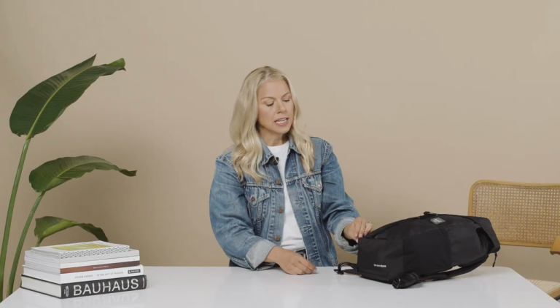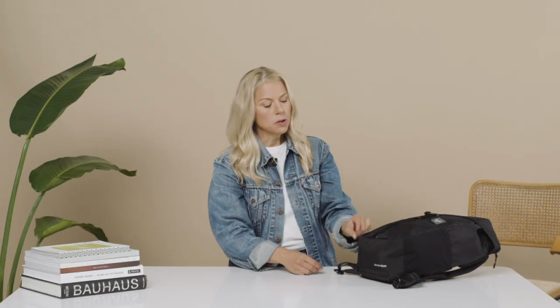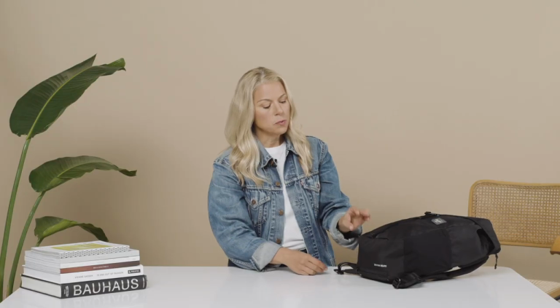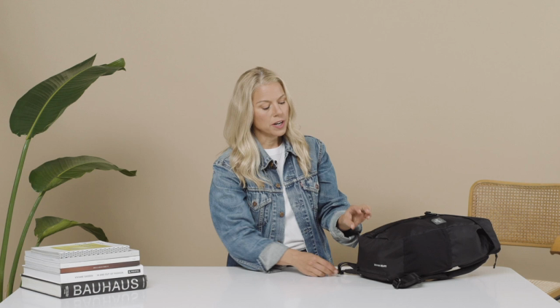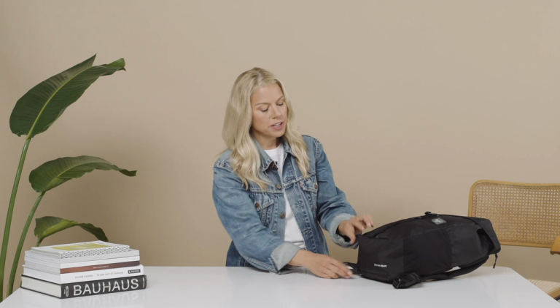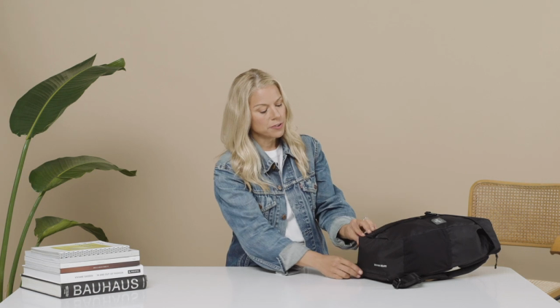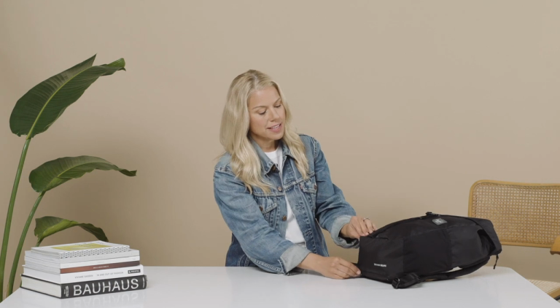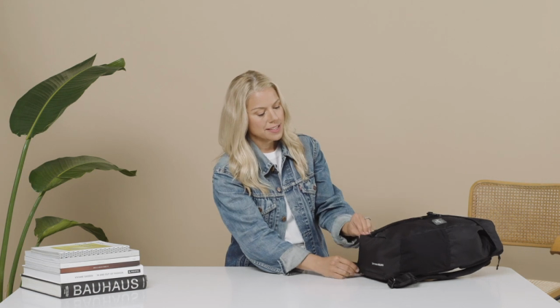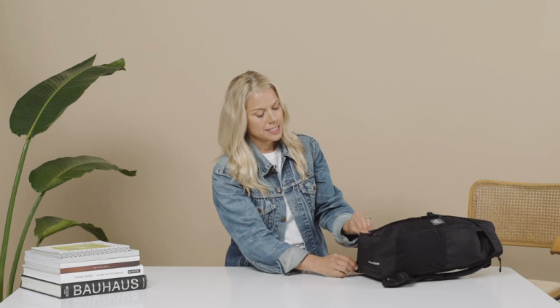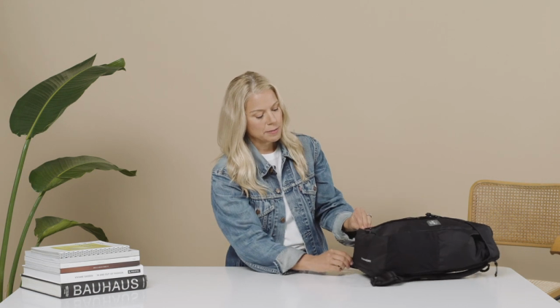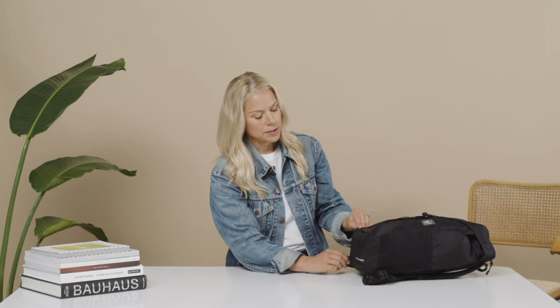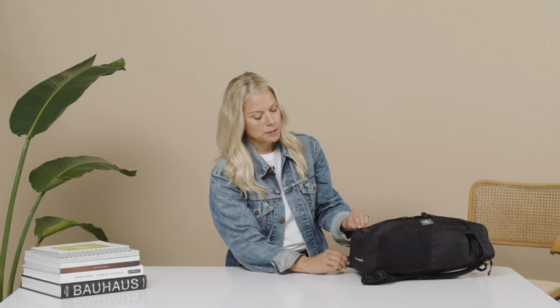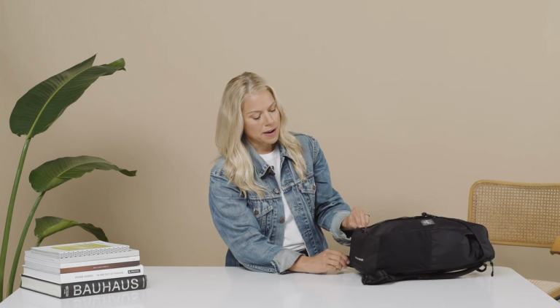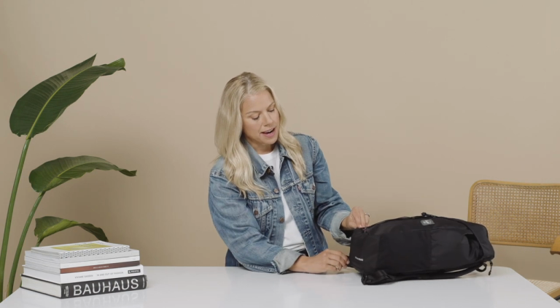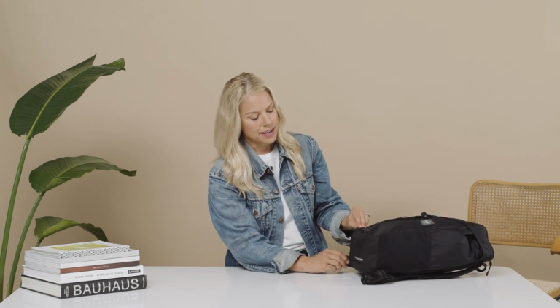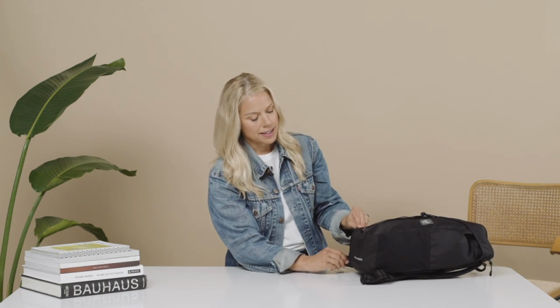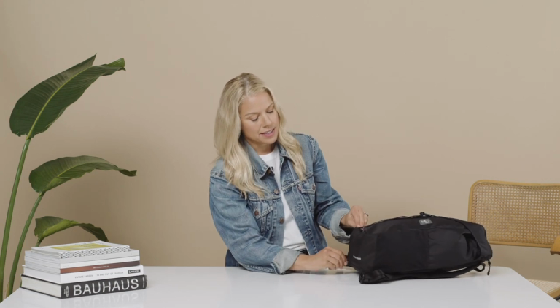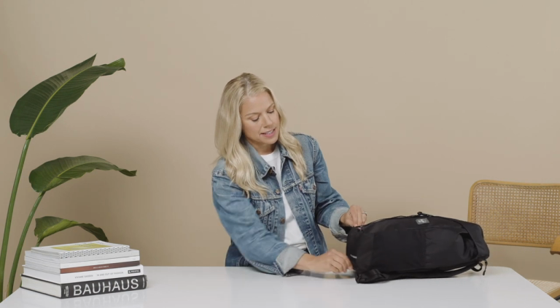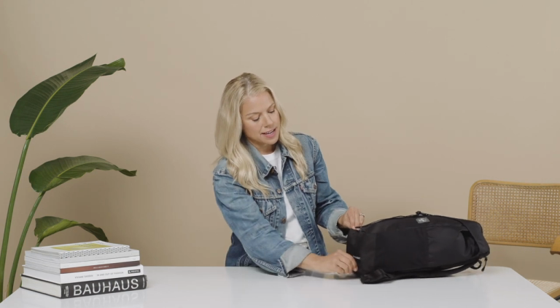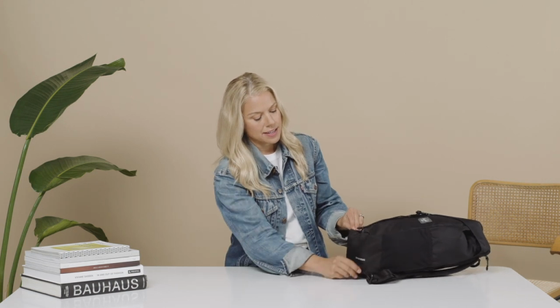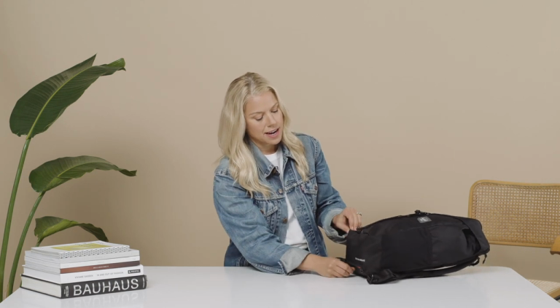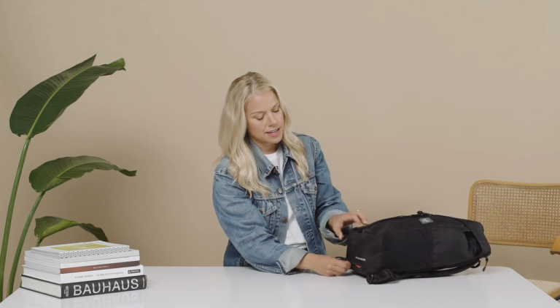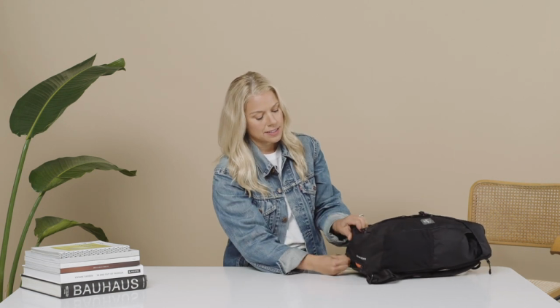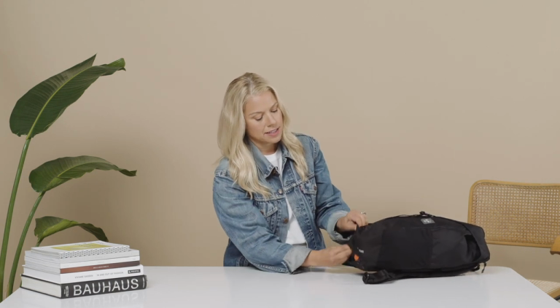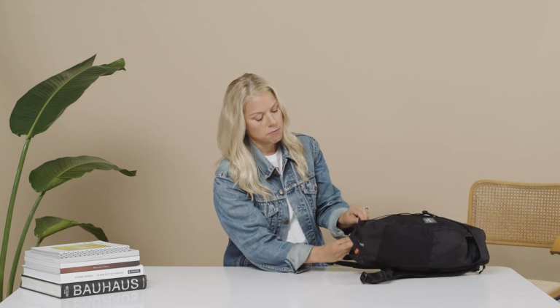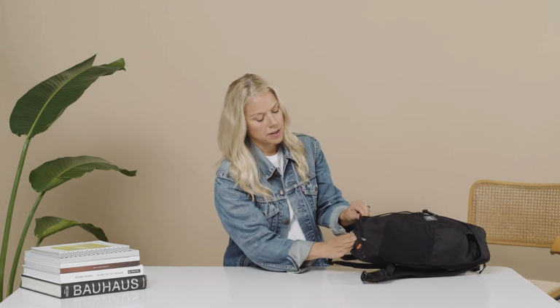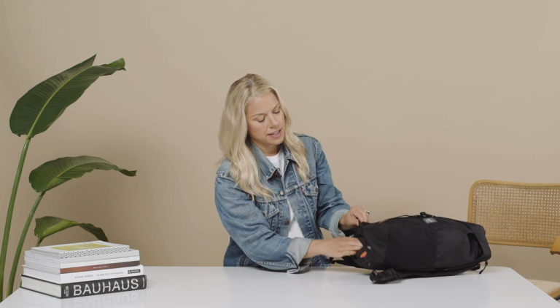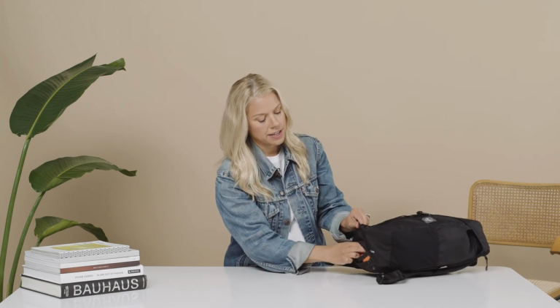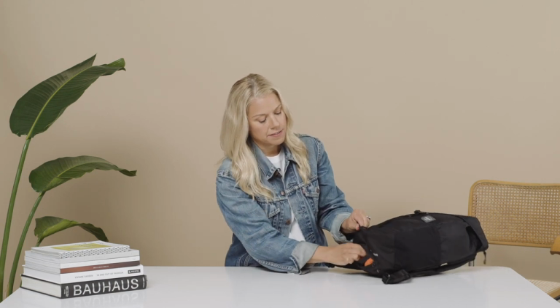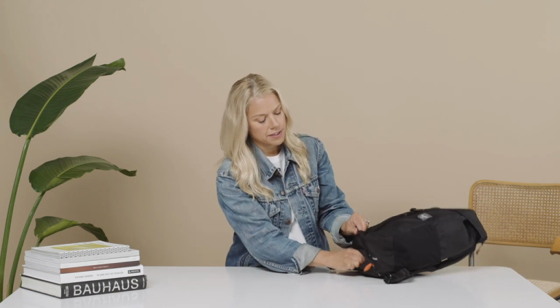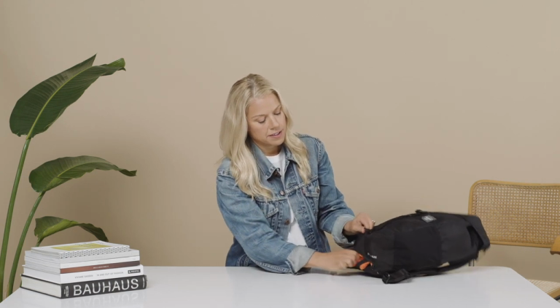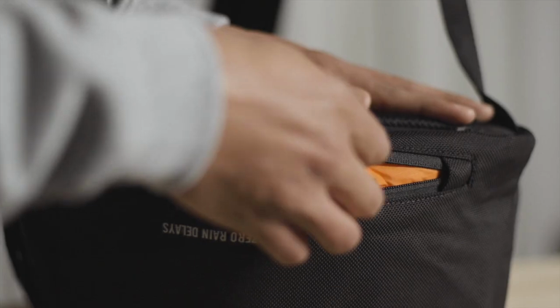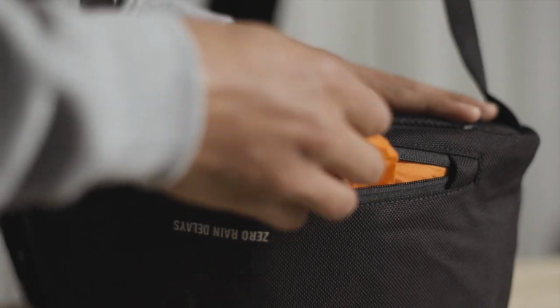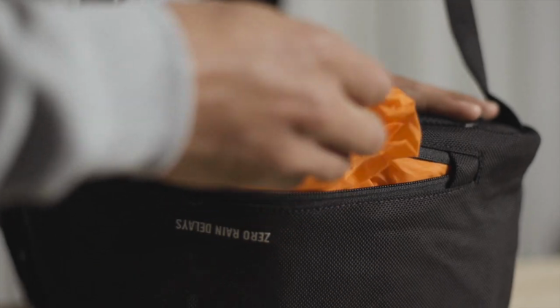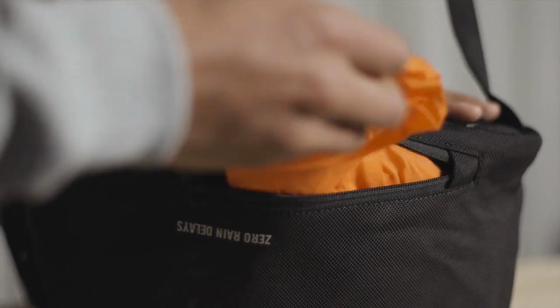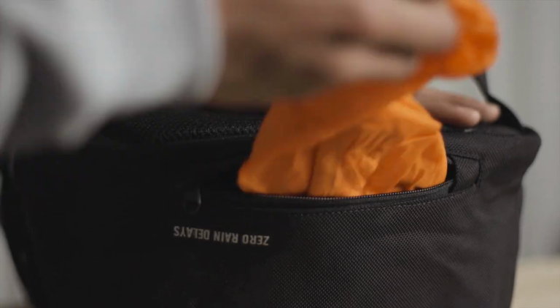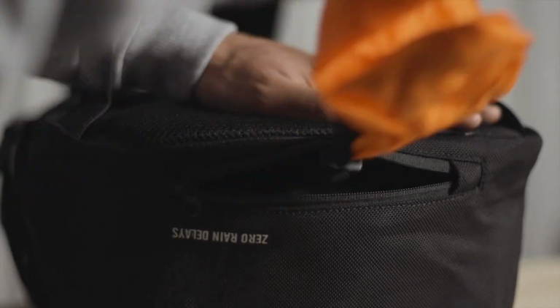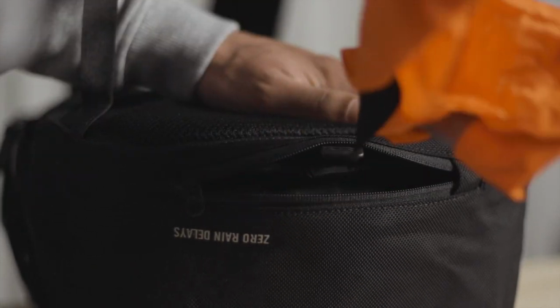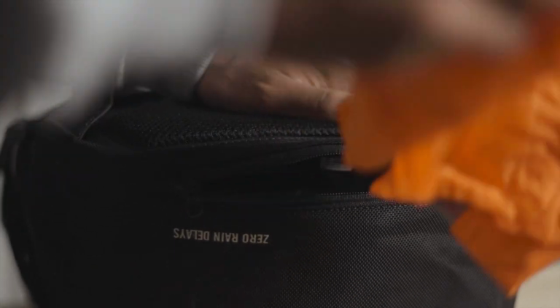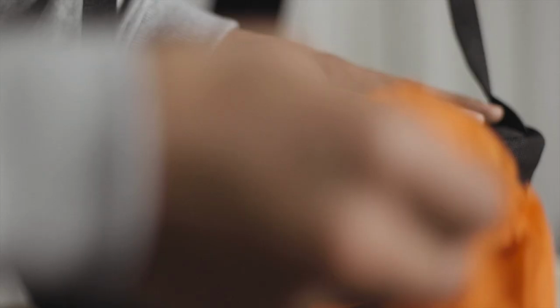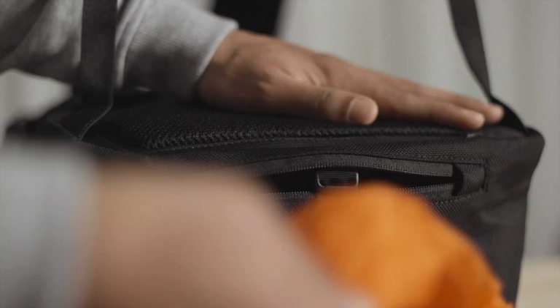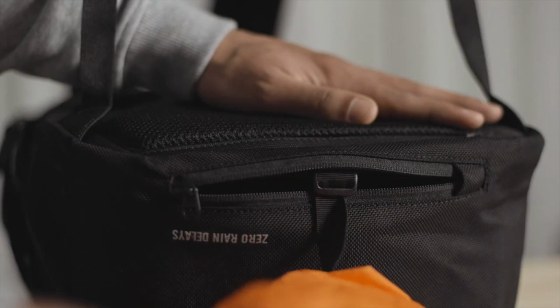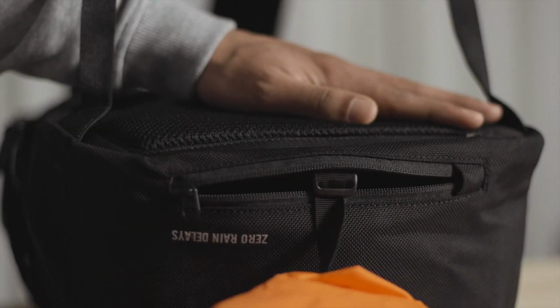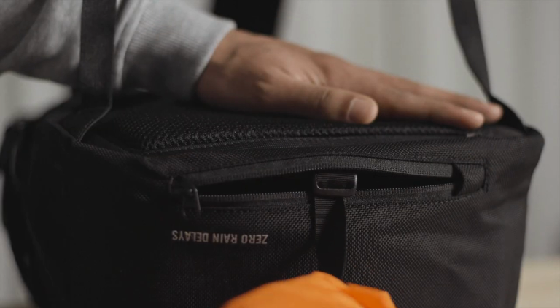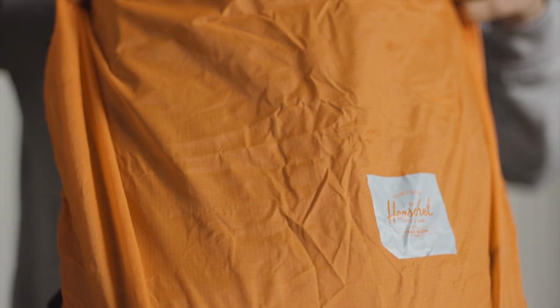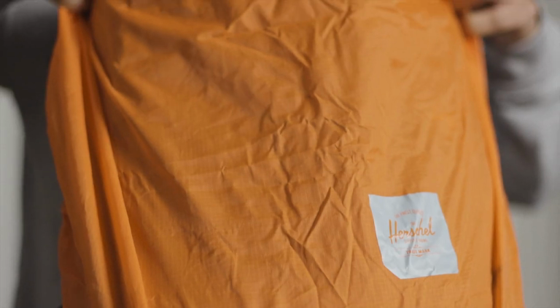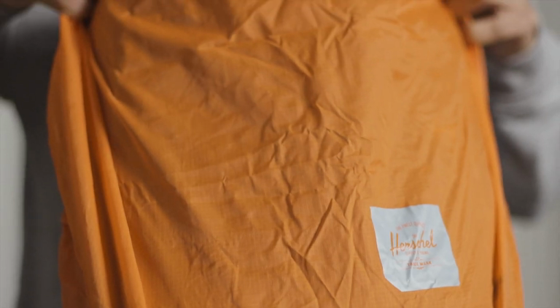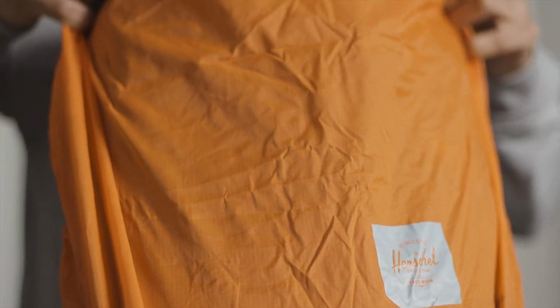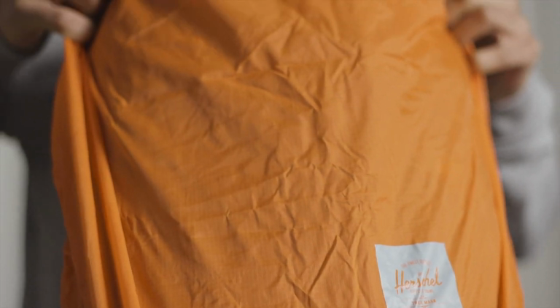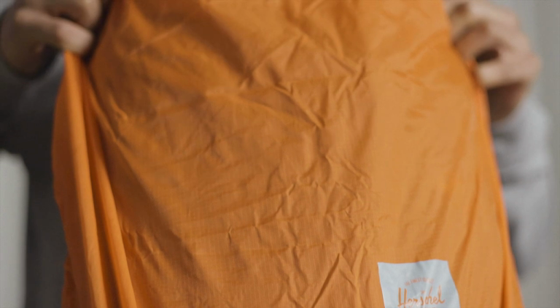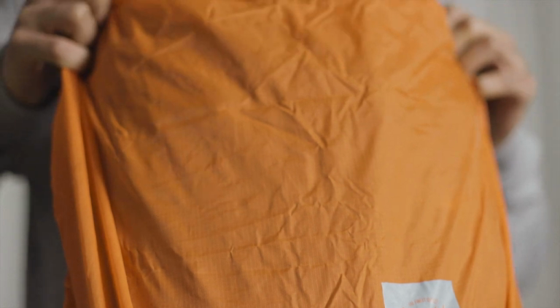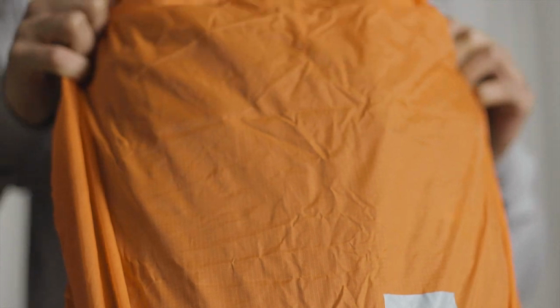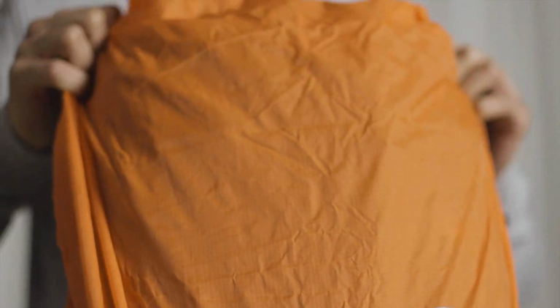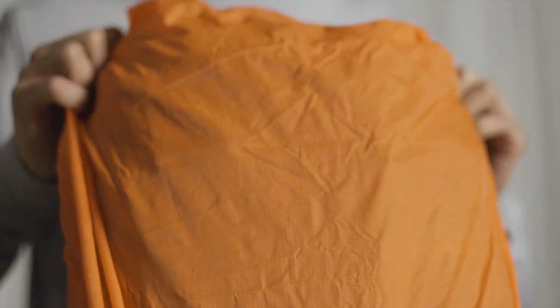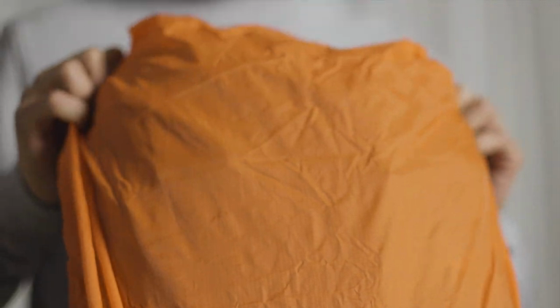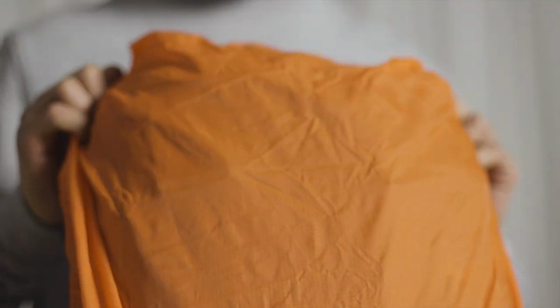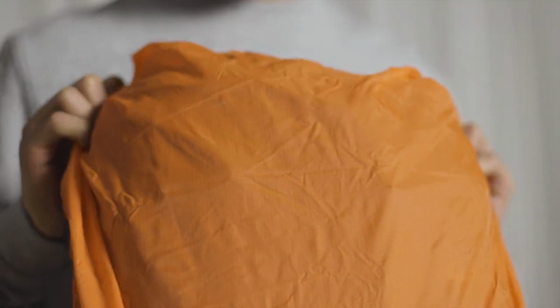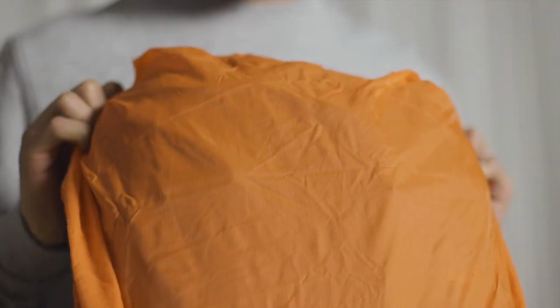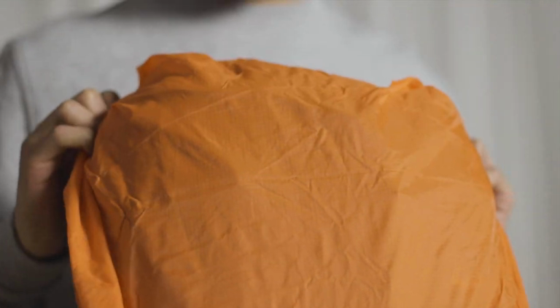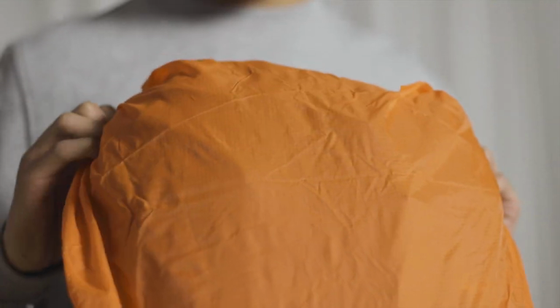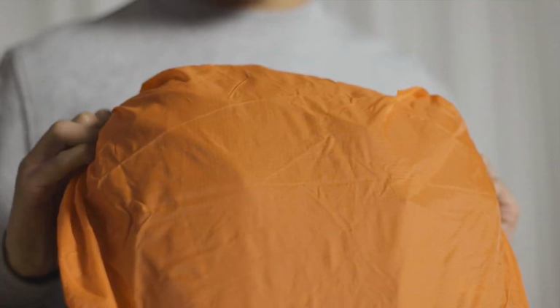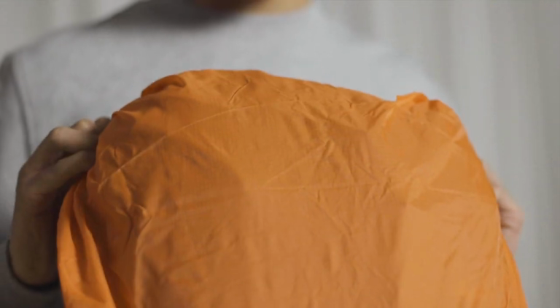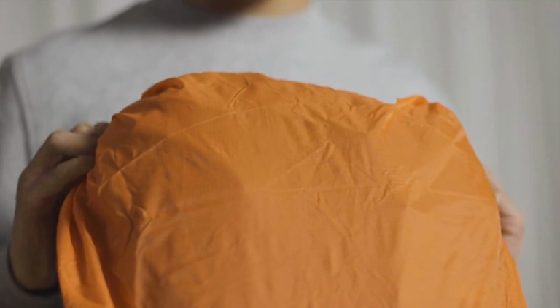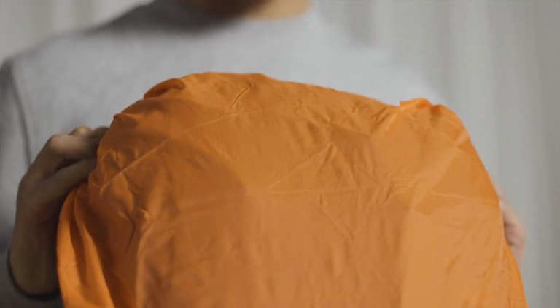One of the great things about this bag is that it has a rain cover — 100% waterproof — that's attached to the bag itself.